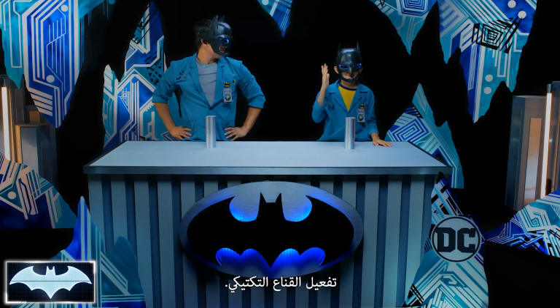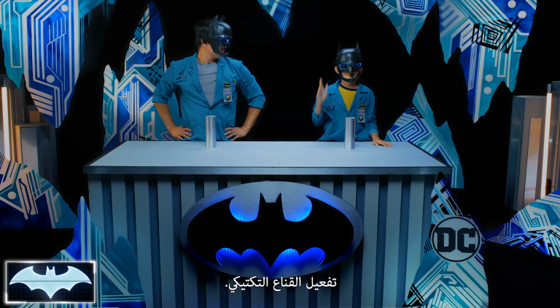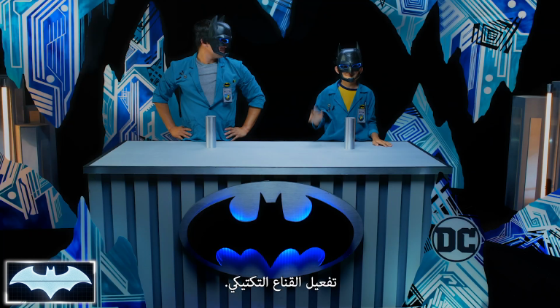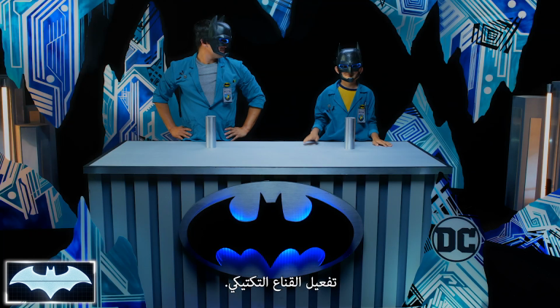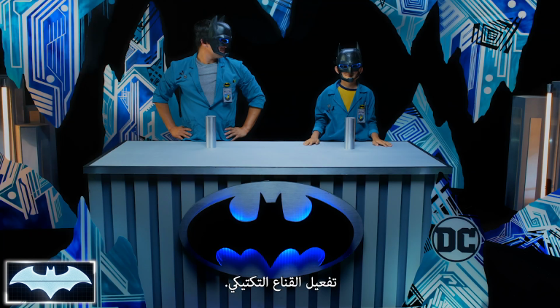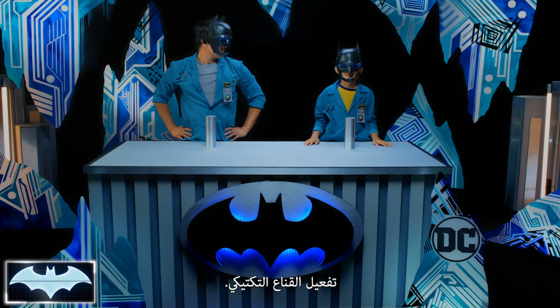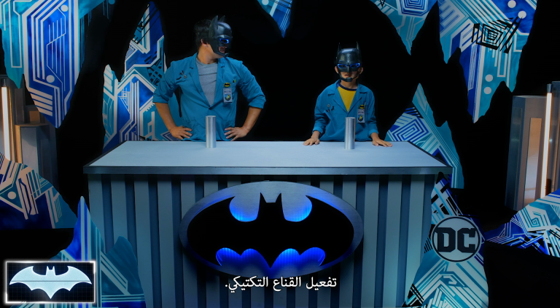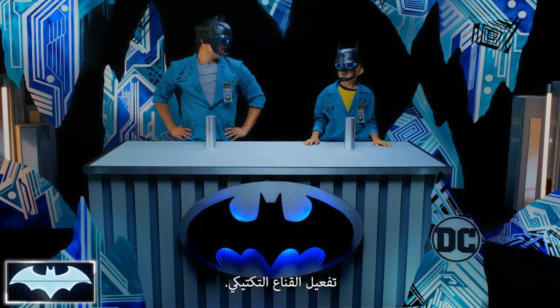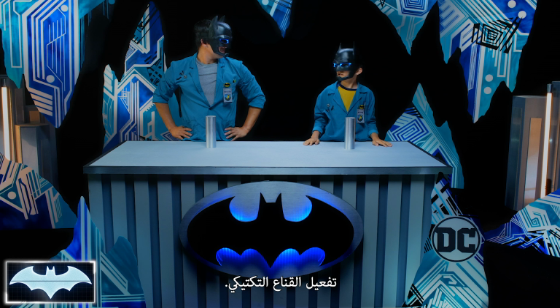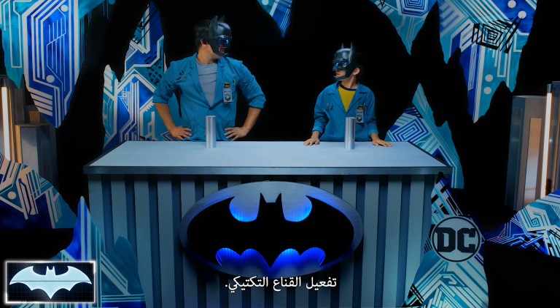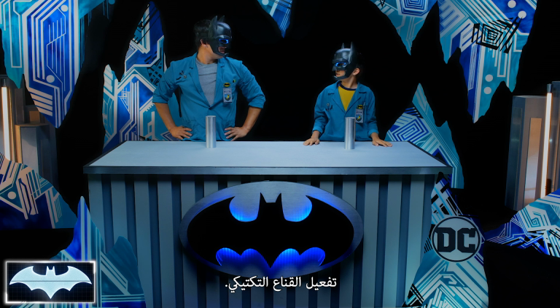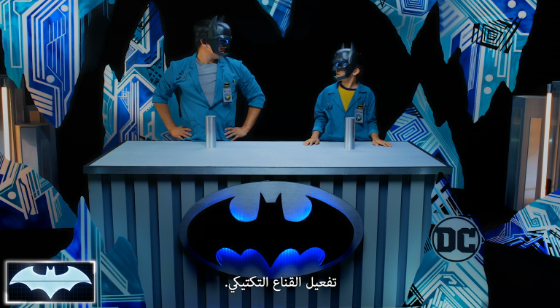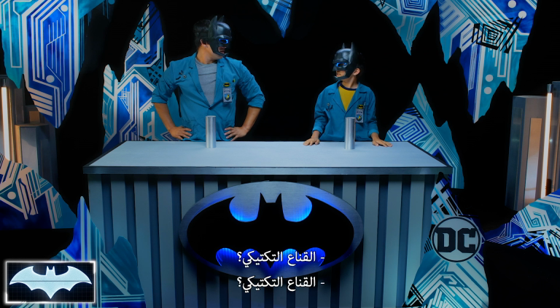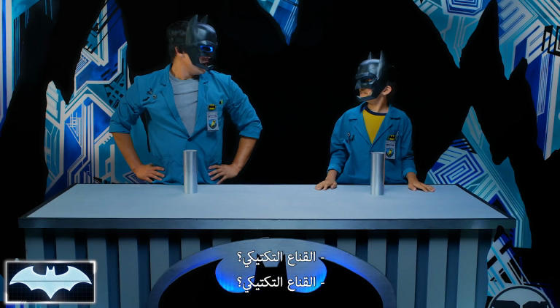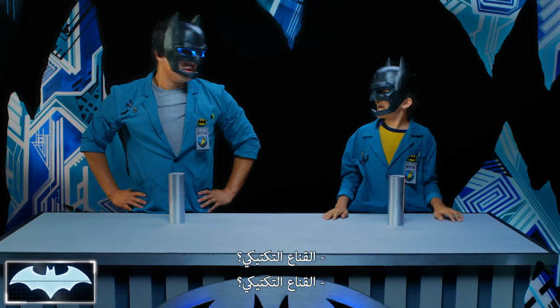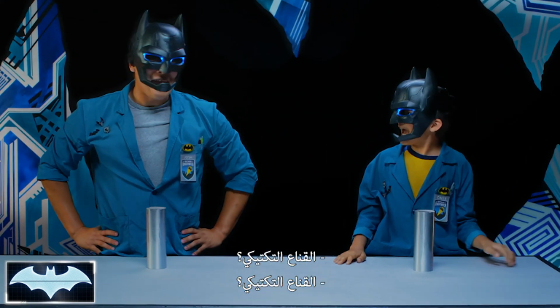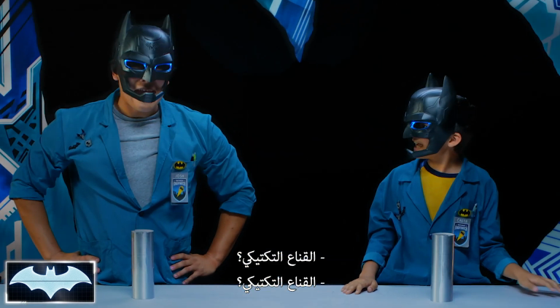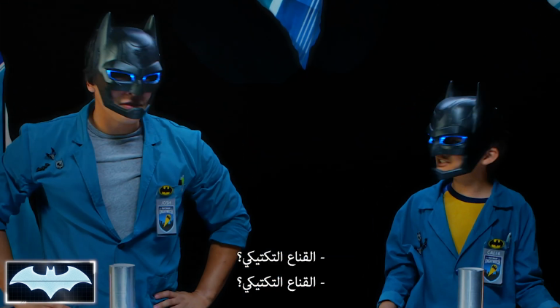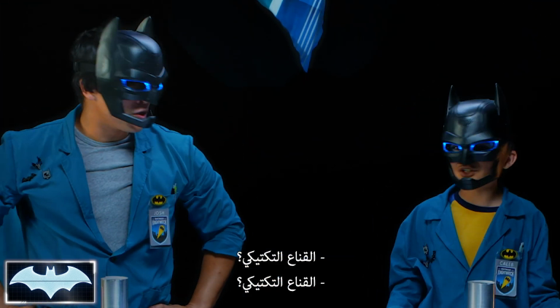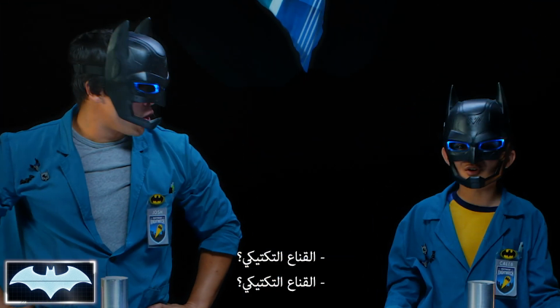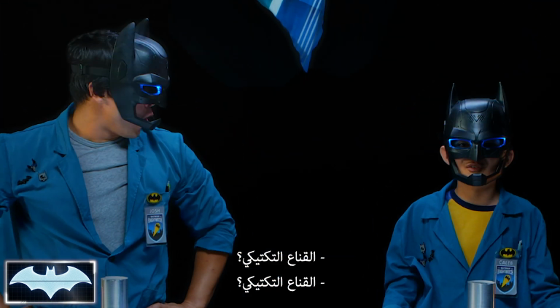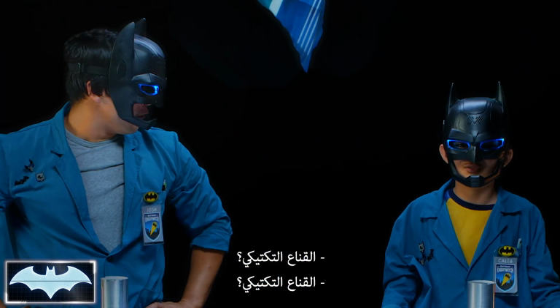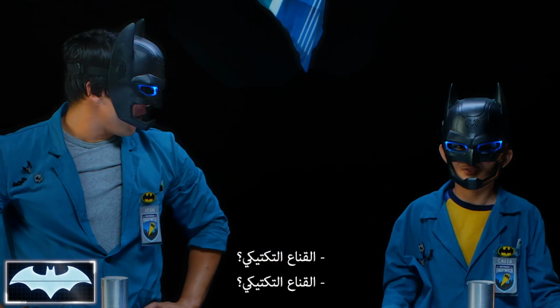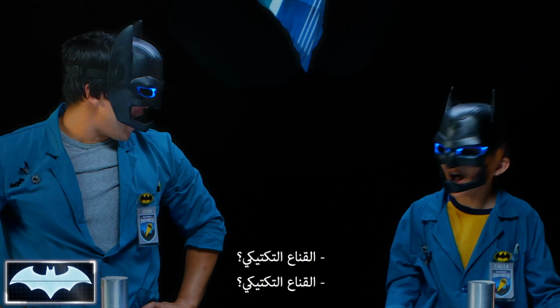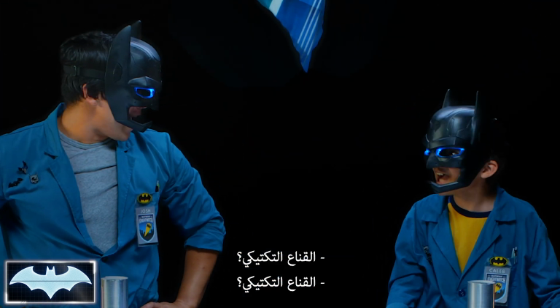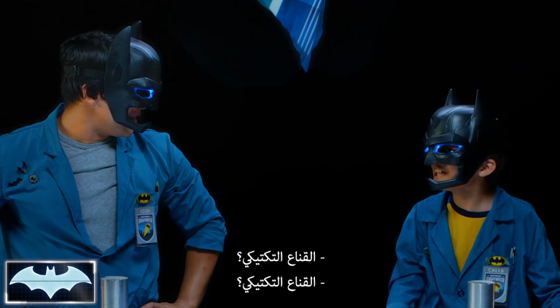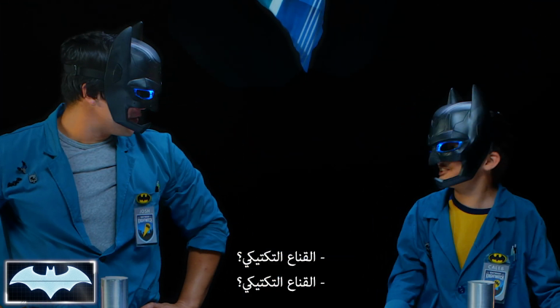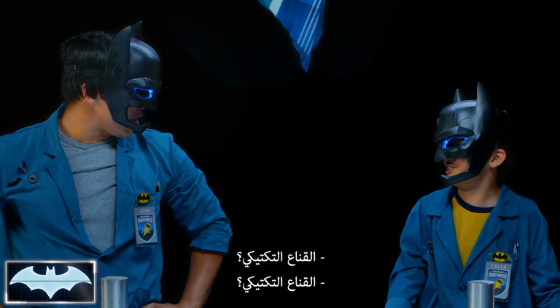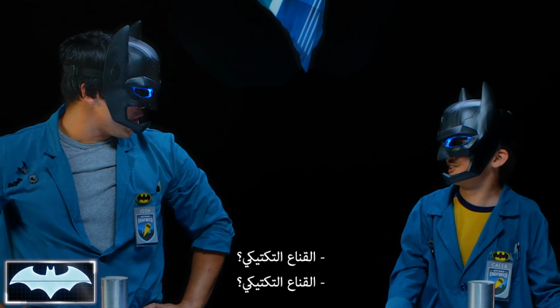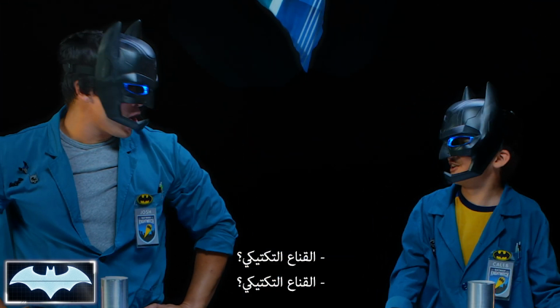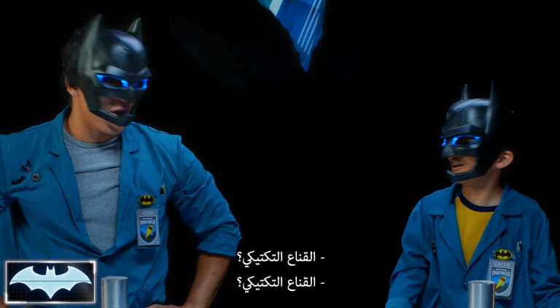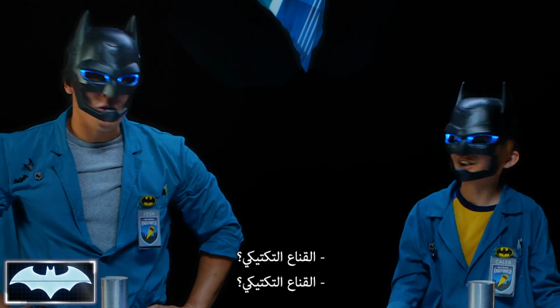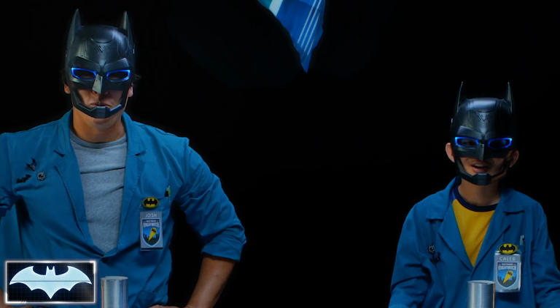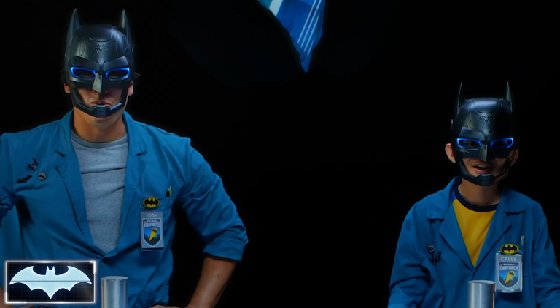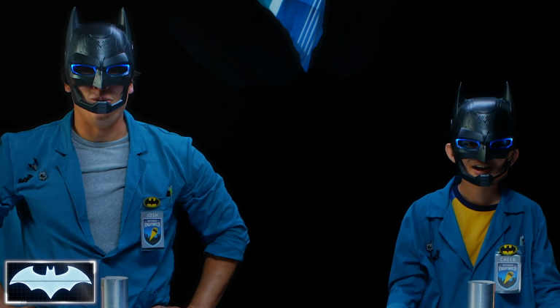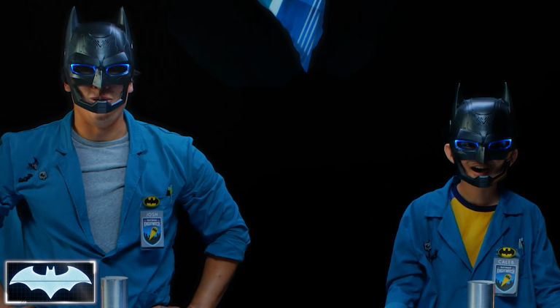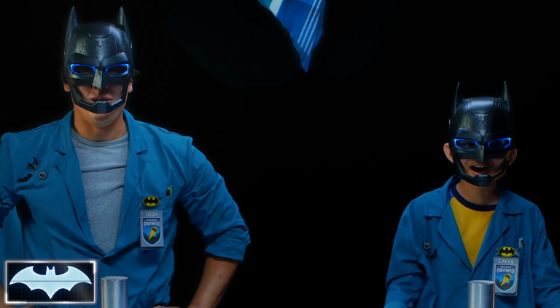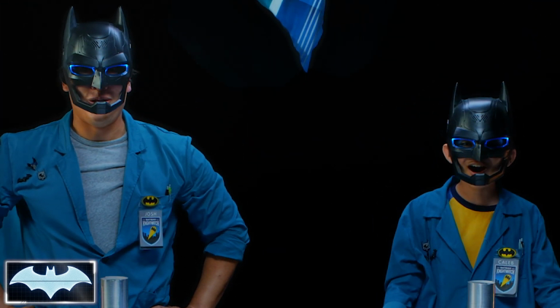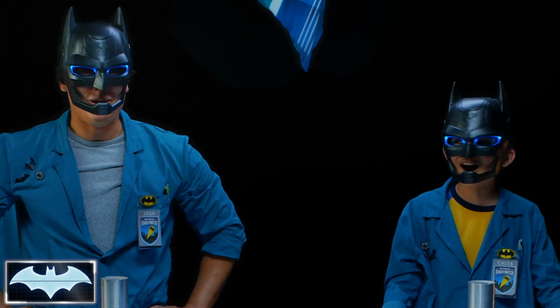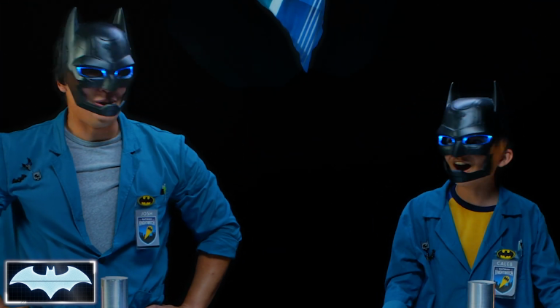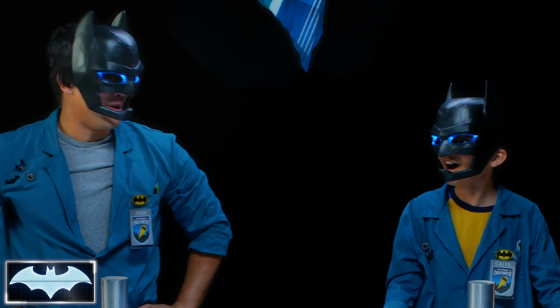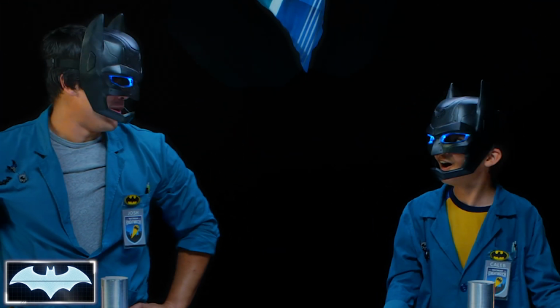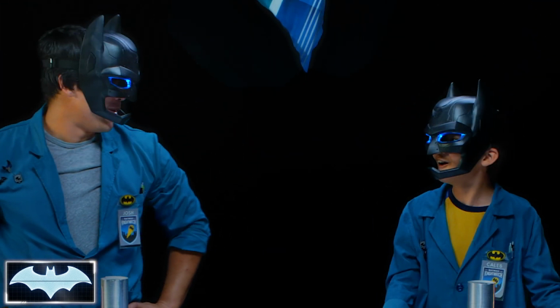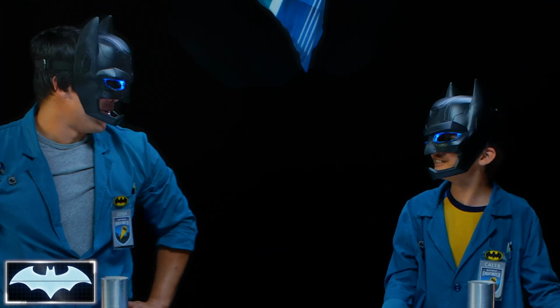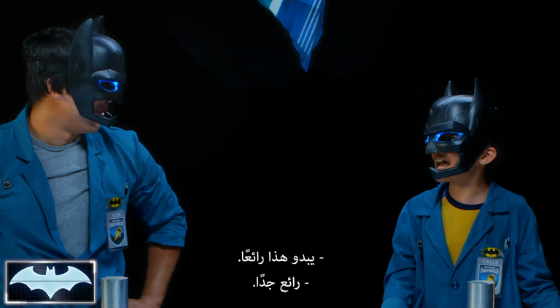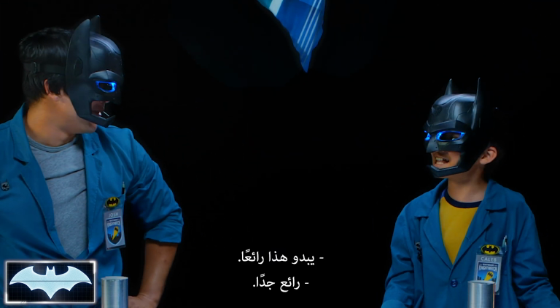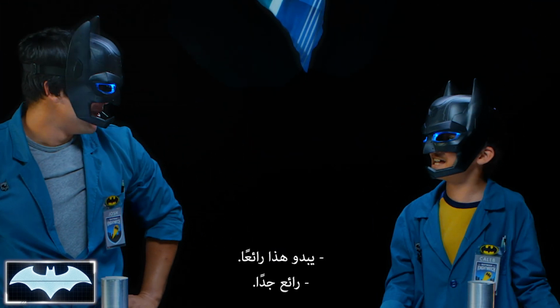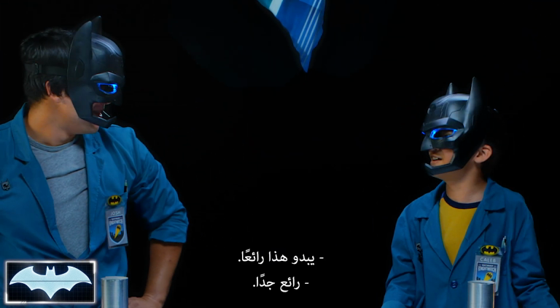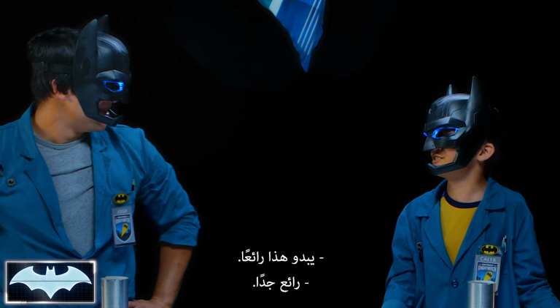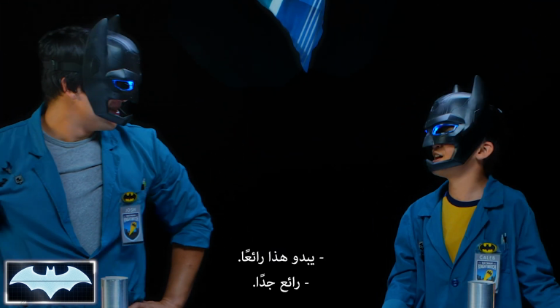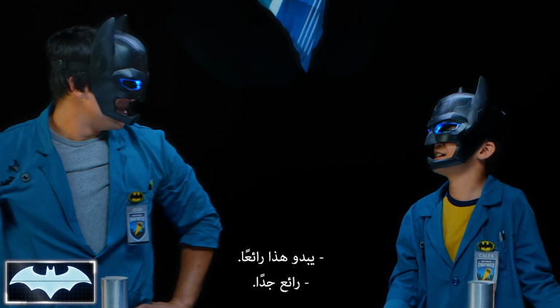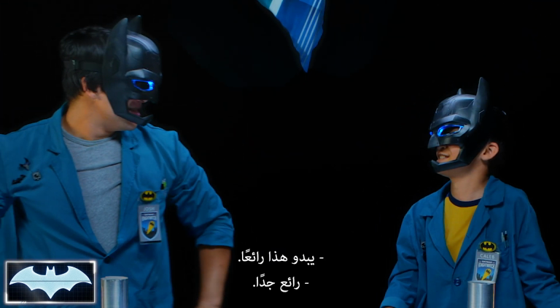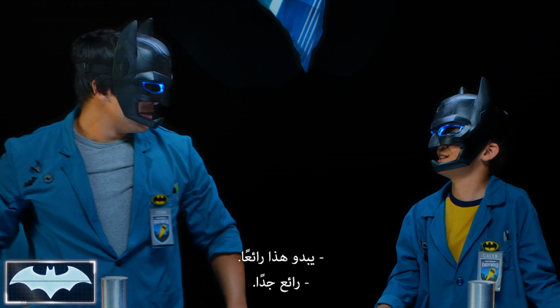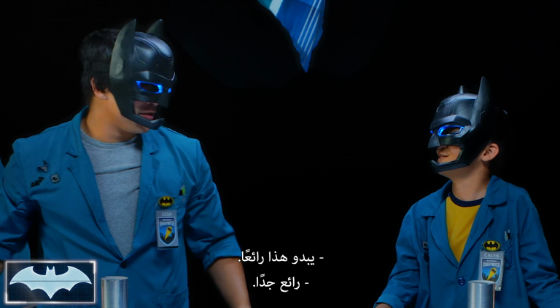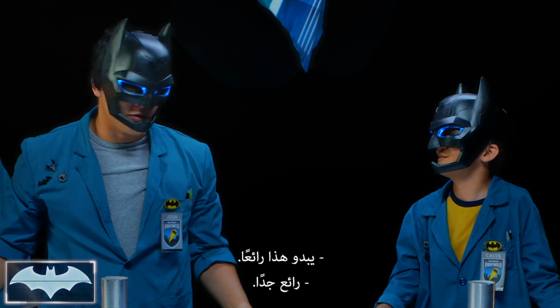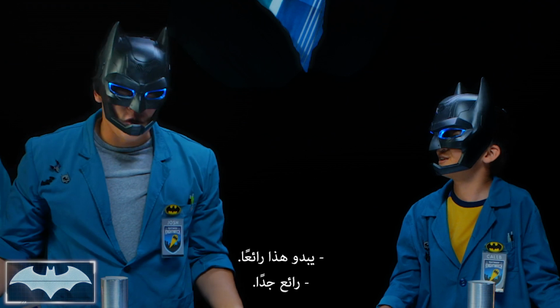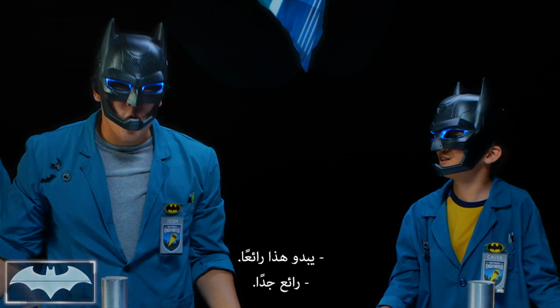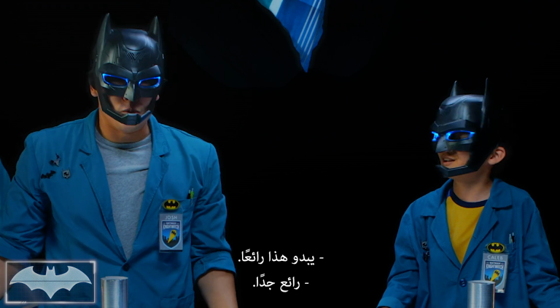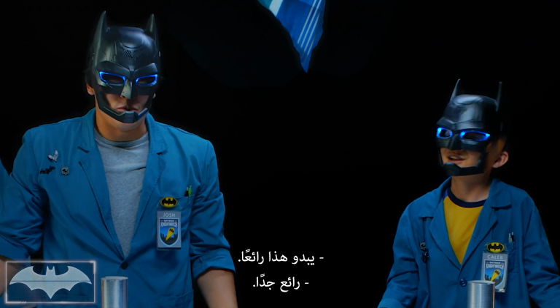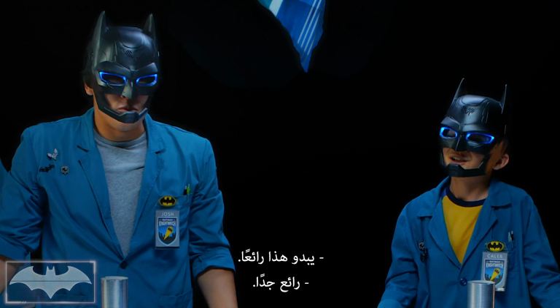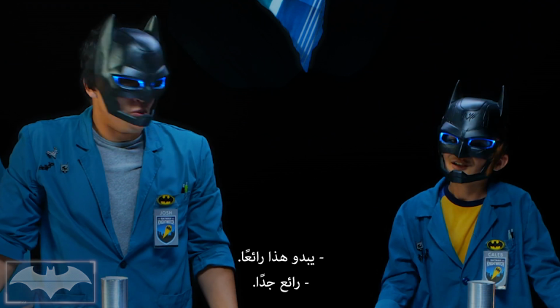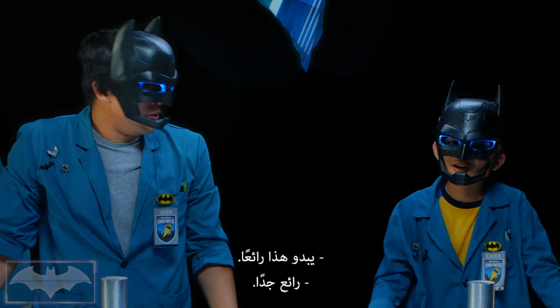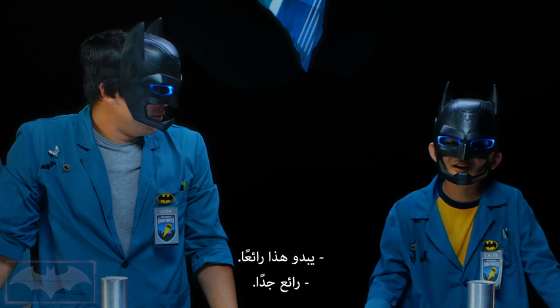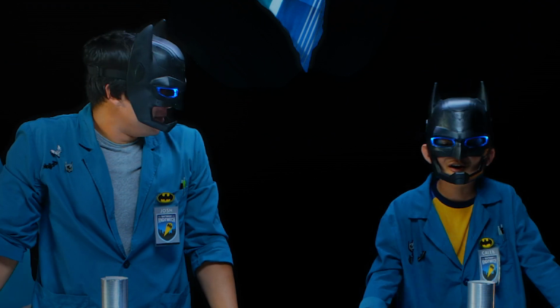Tactical visor activated. Tactical visor? Whoa, that sounds awesome. So cool!